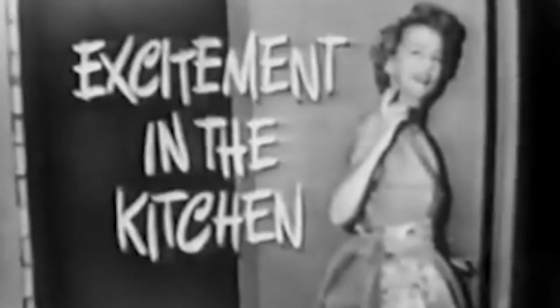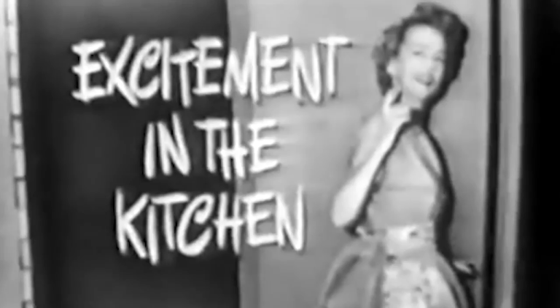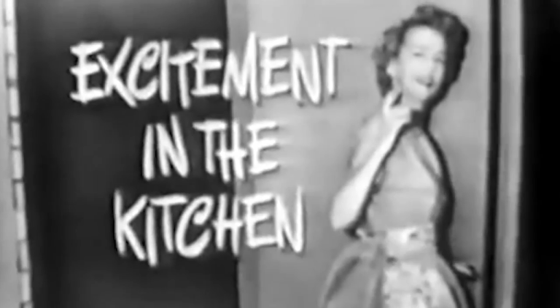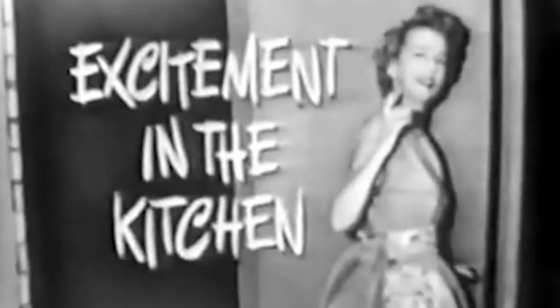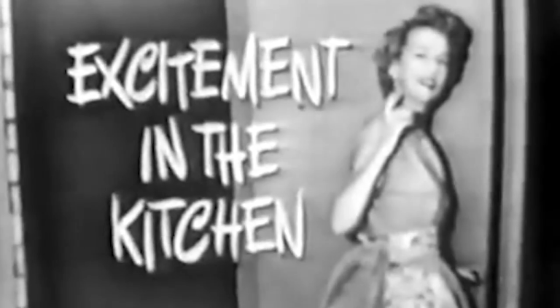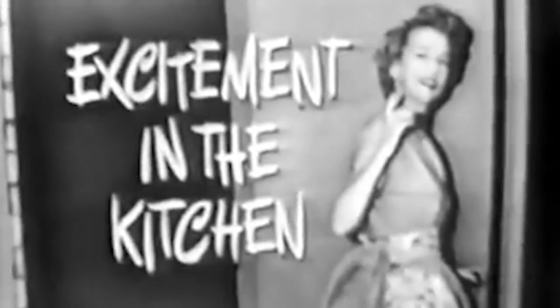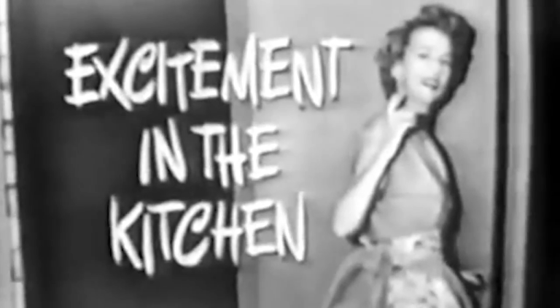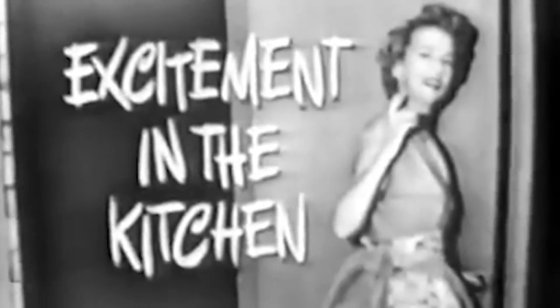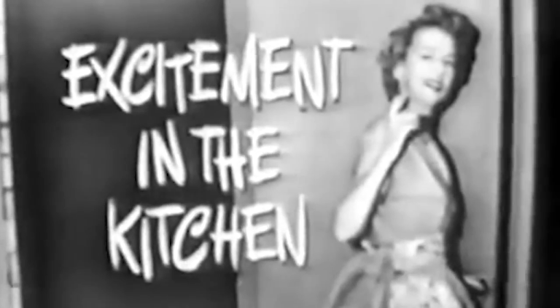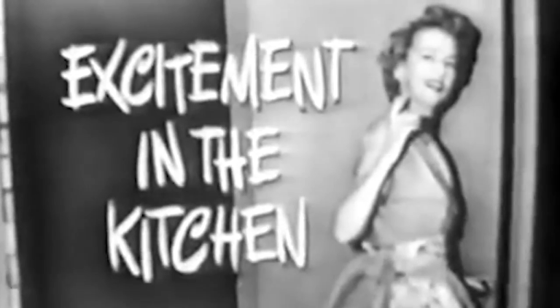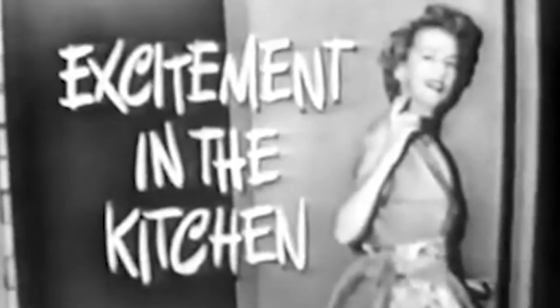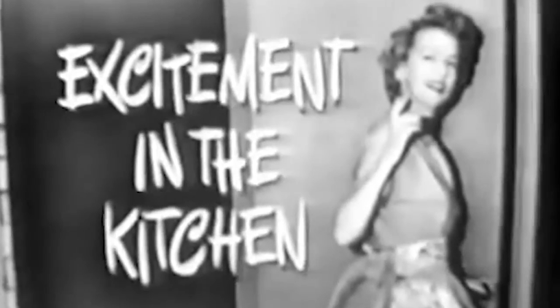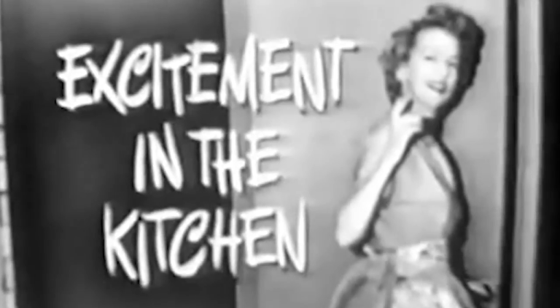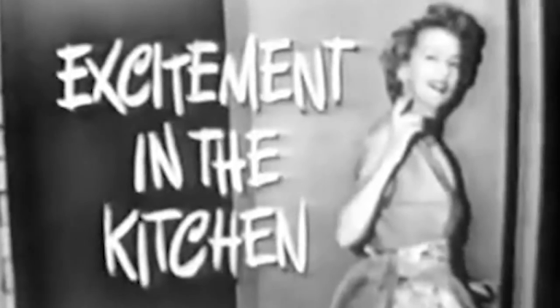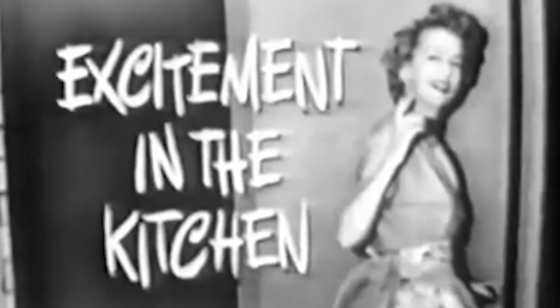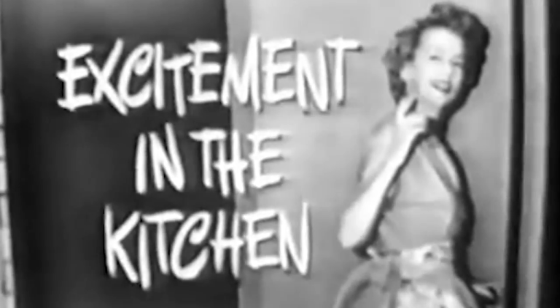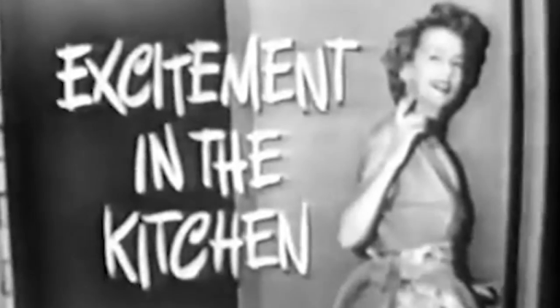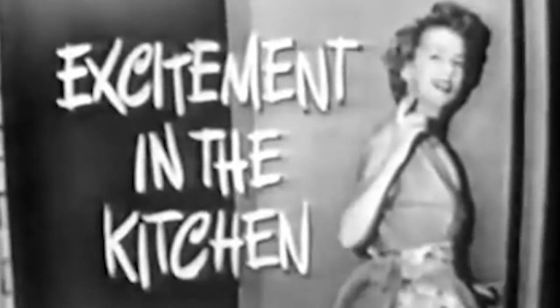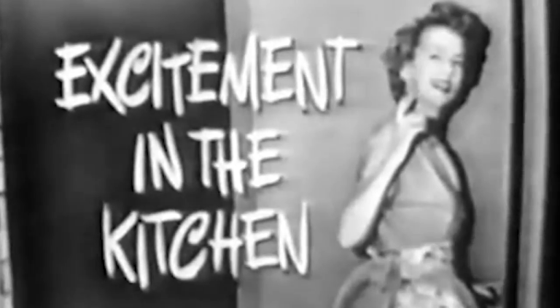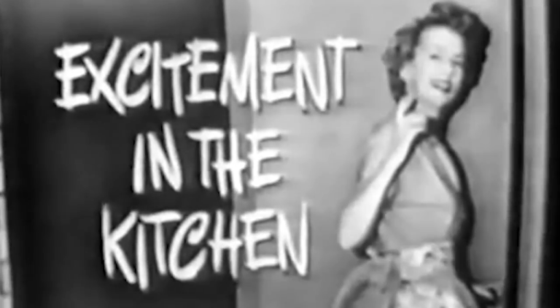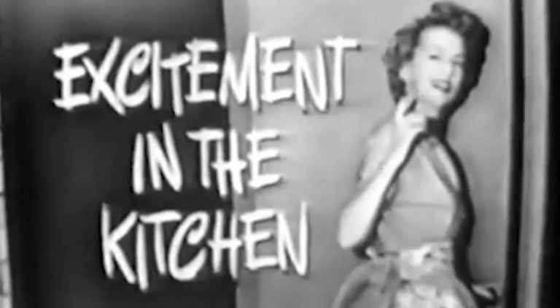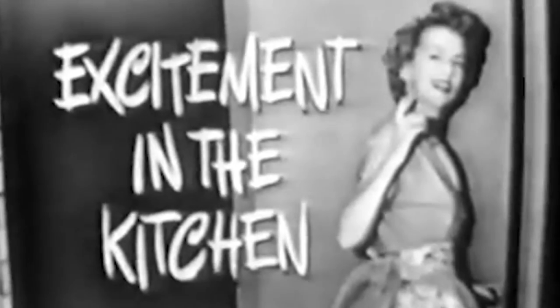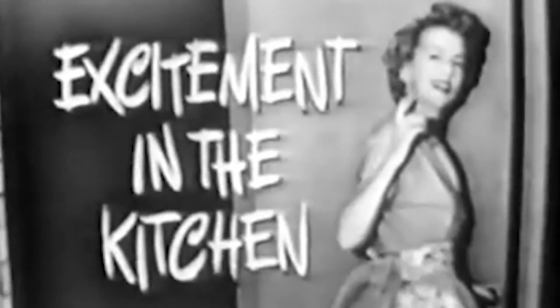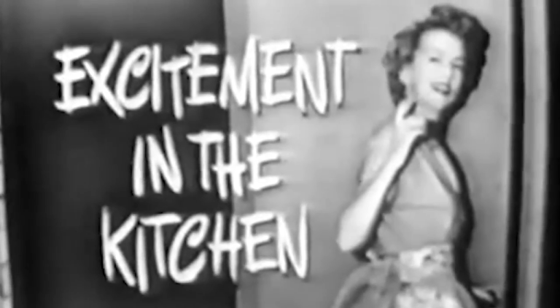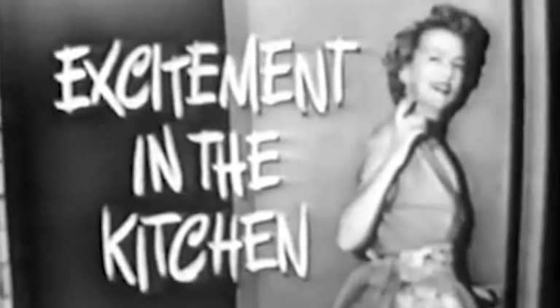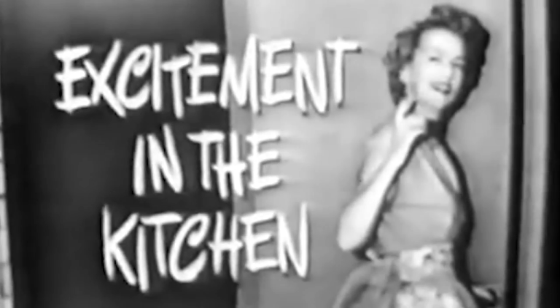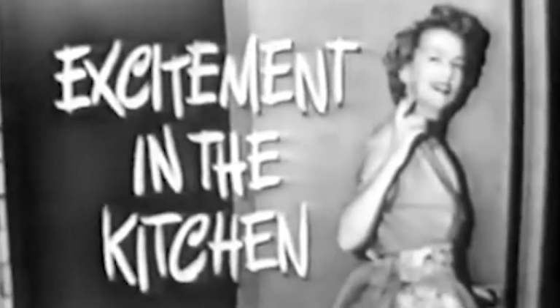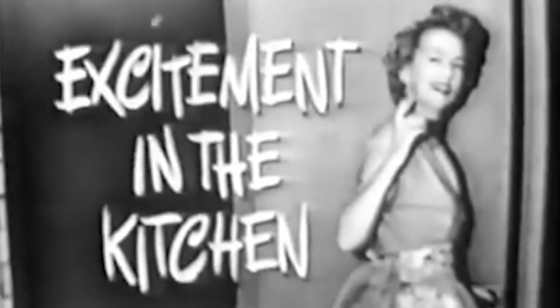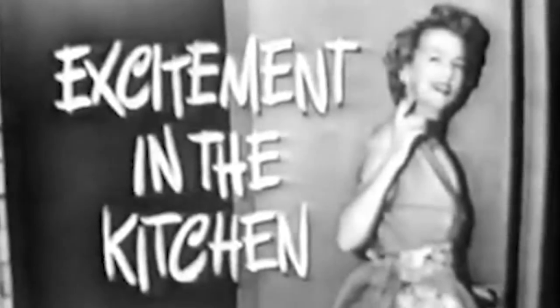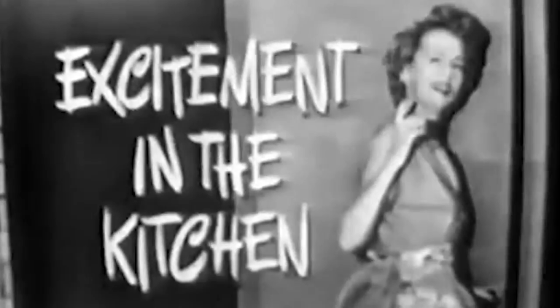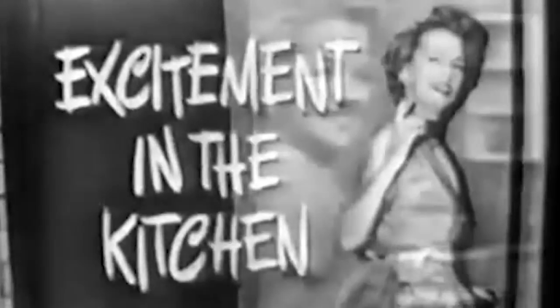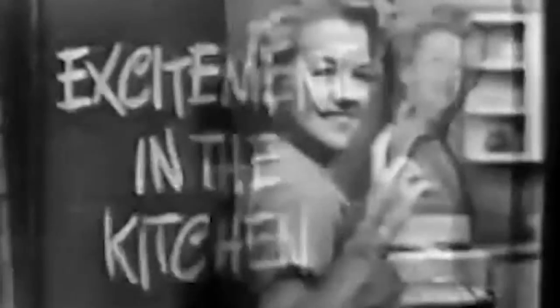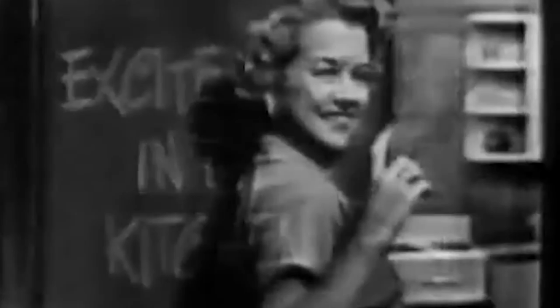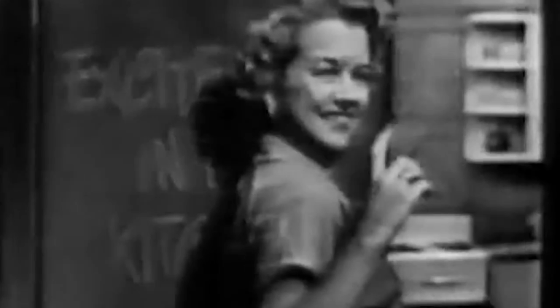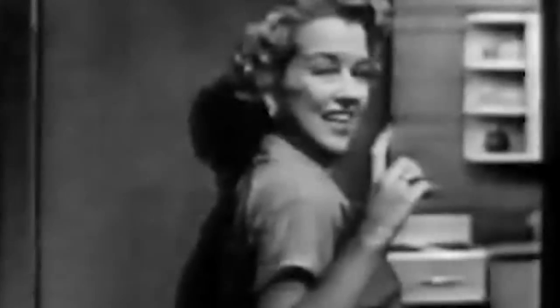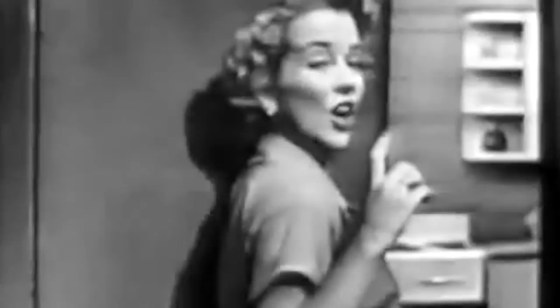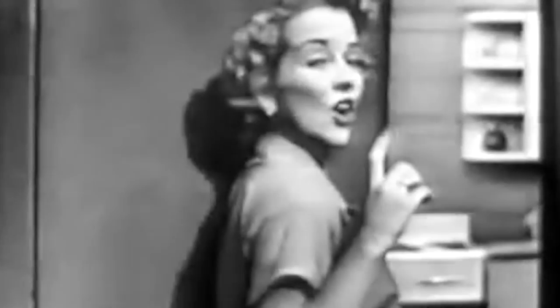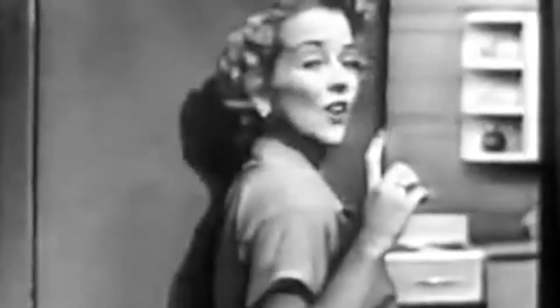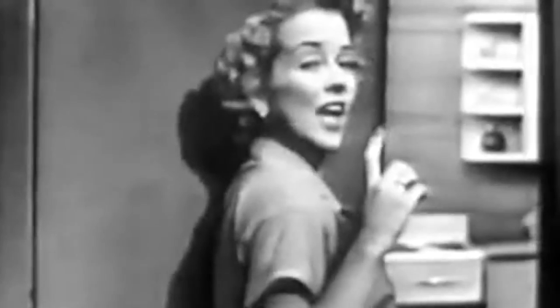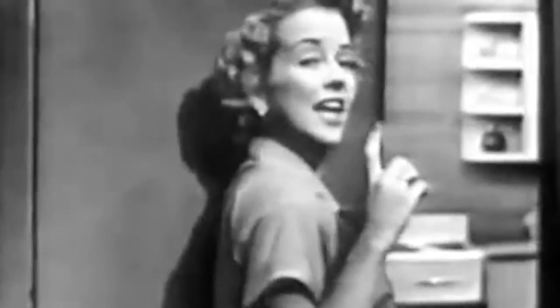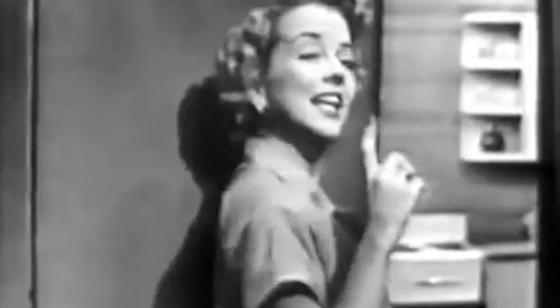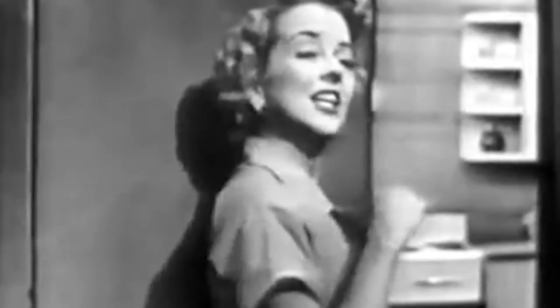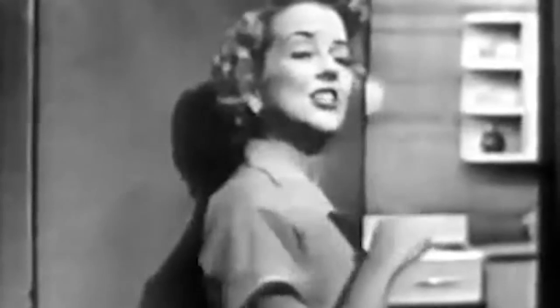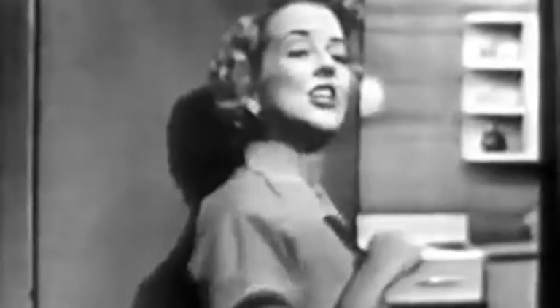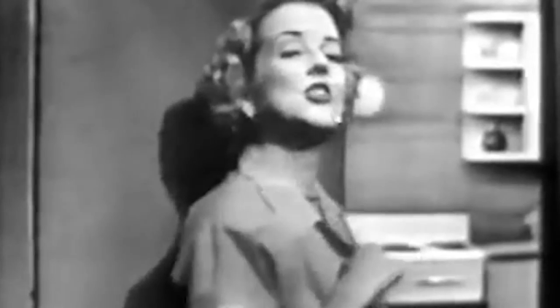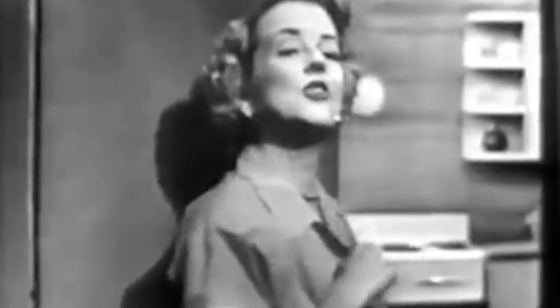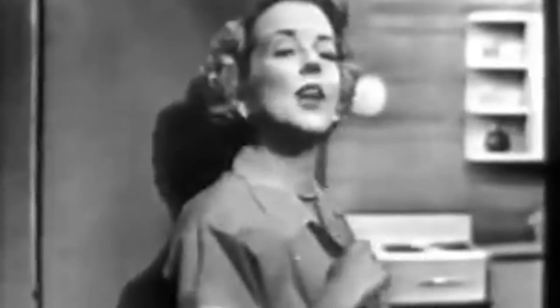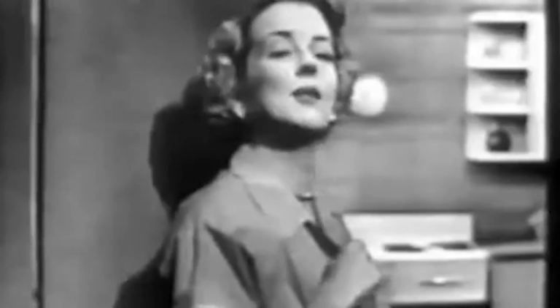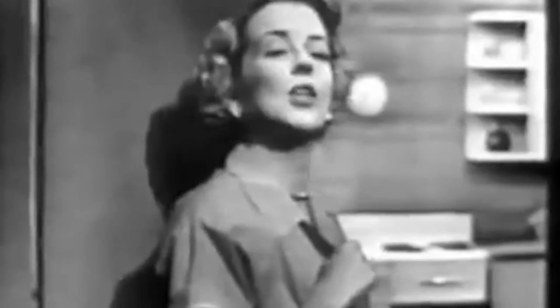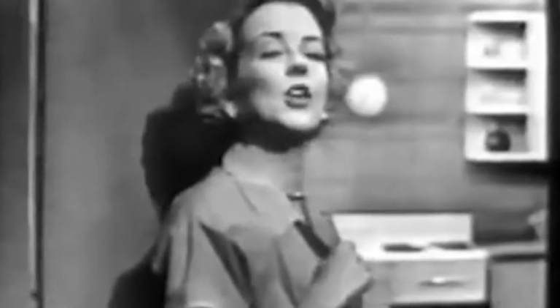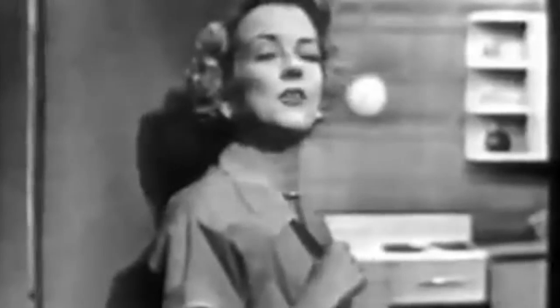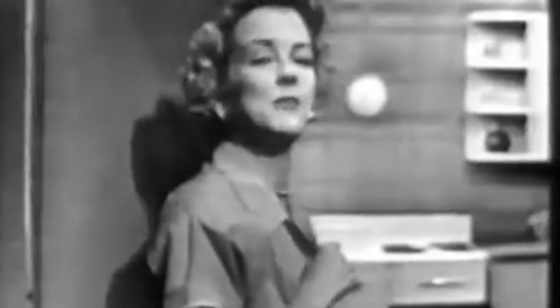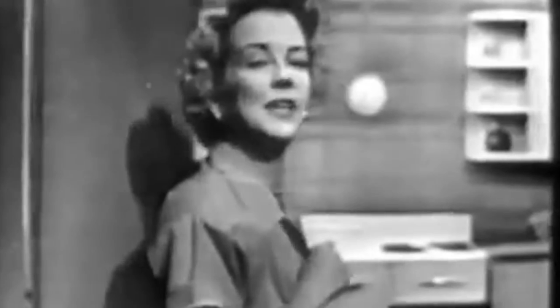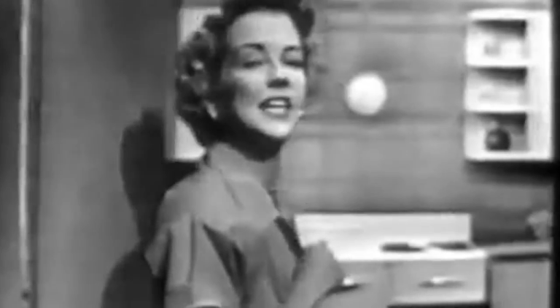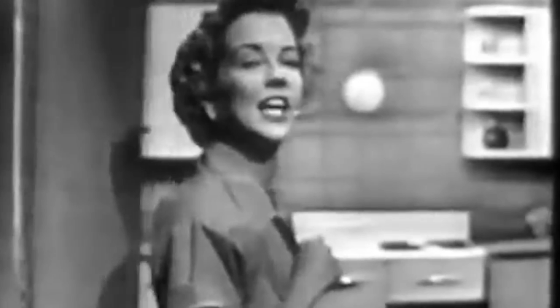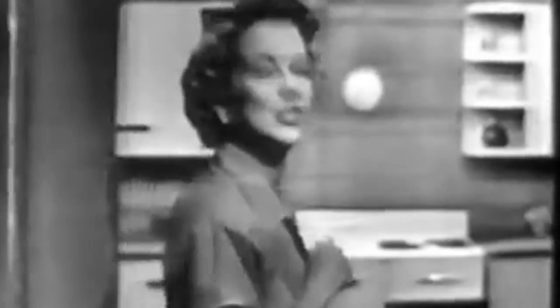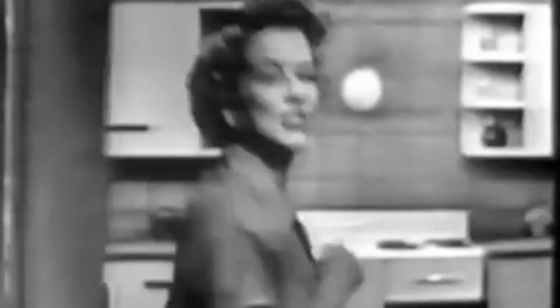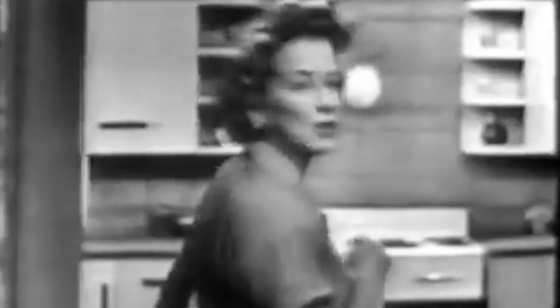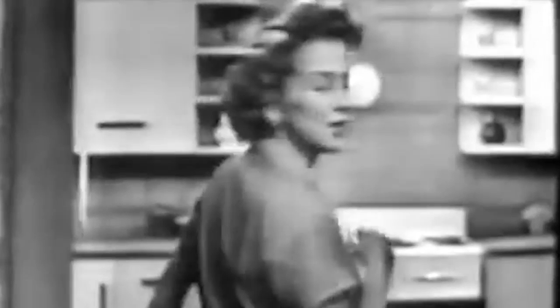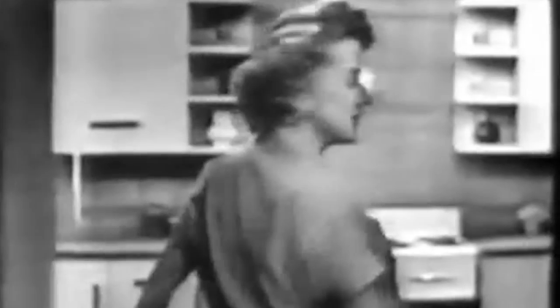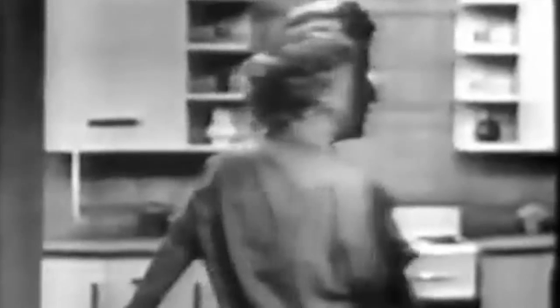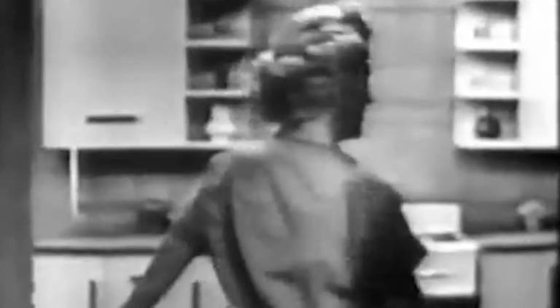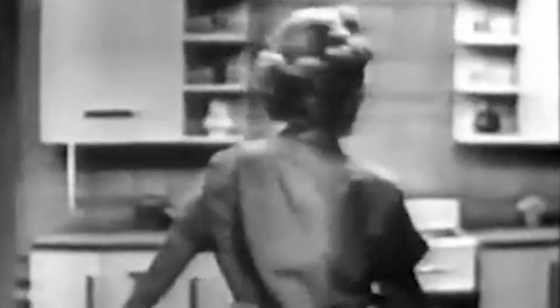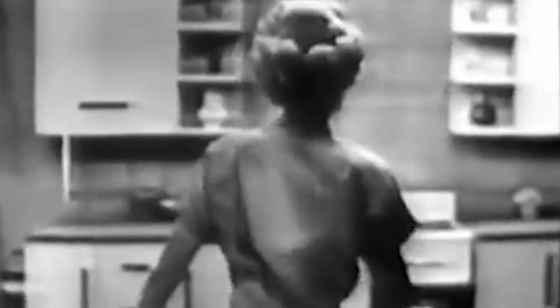Excitement in the kitchen. Say, let's see the excitement. Alright, just you come along with me and I'll show it to you.